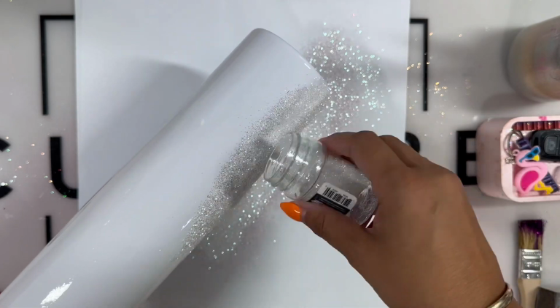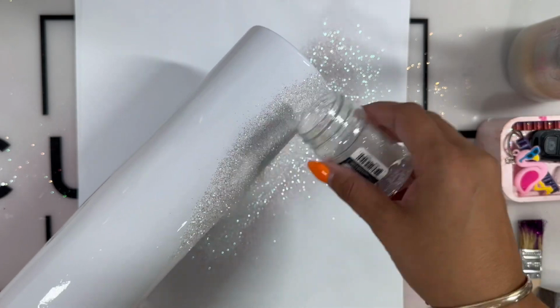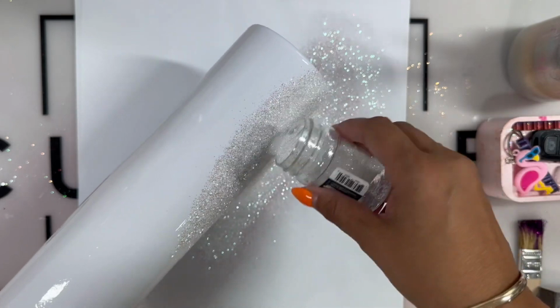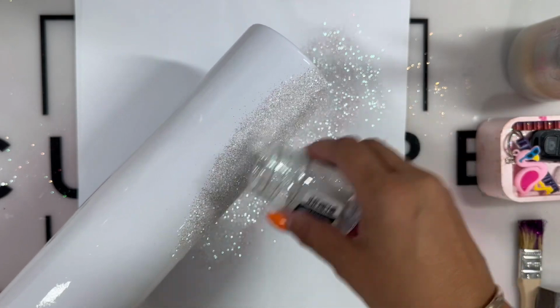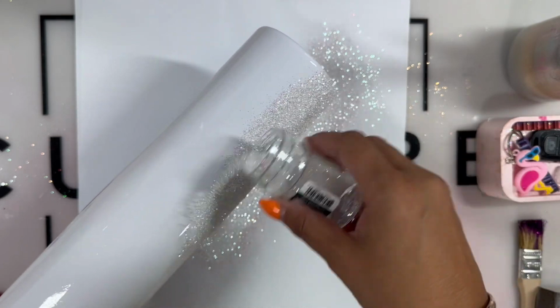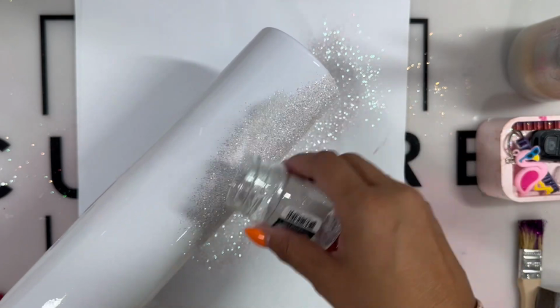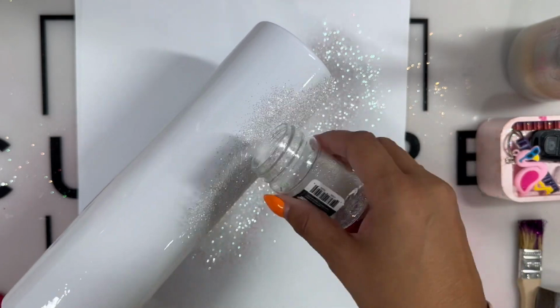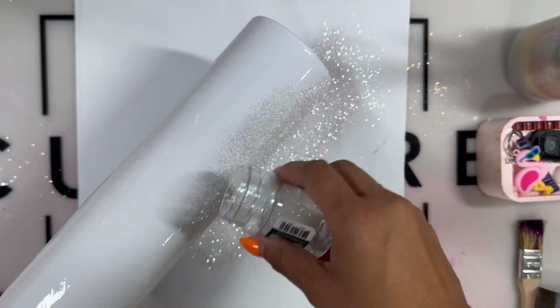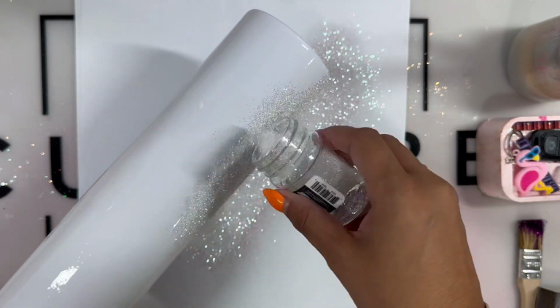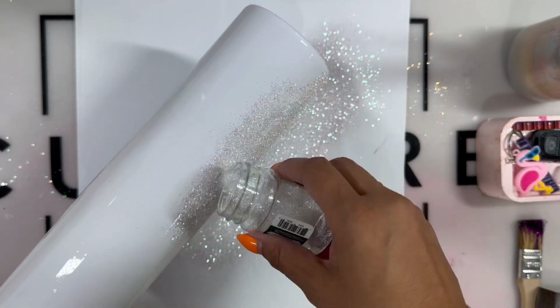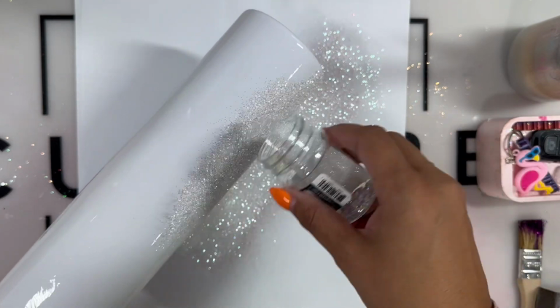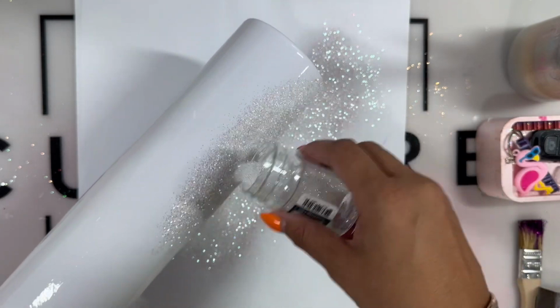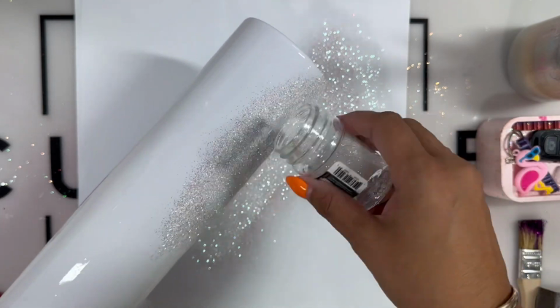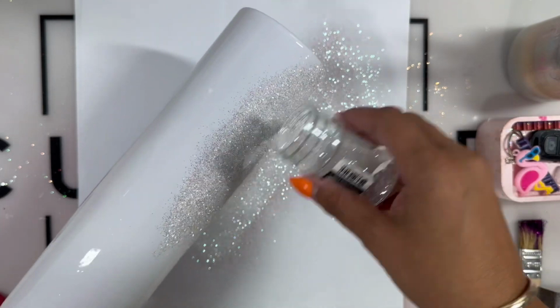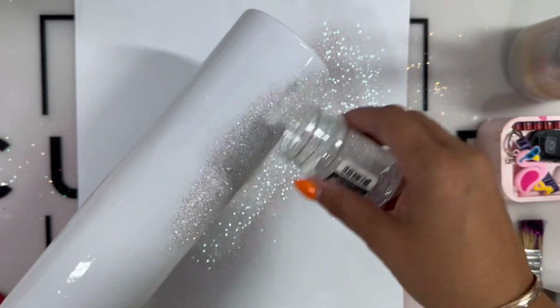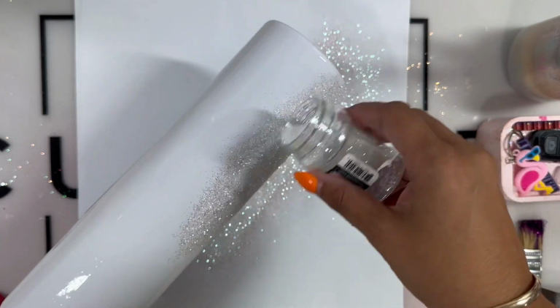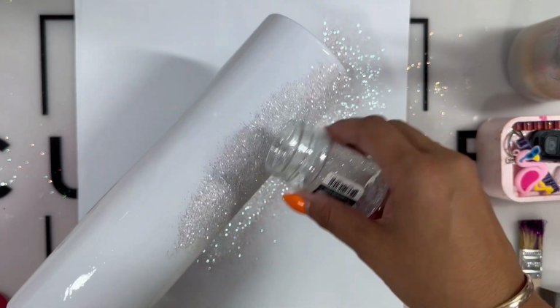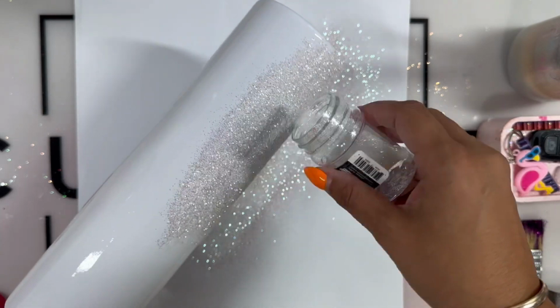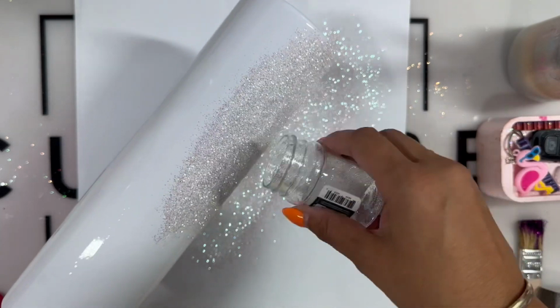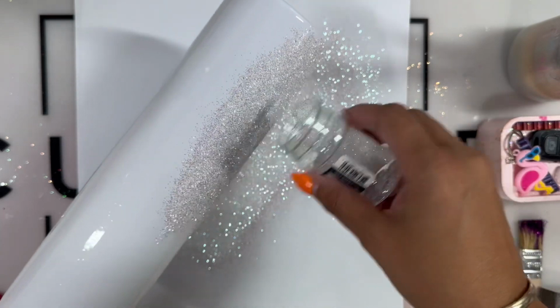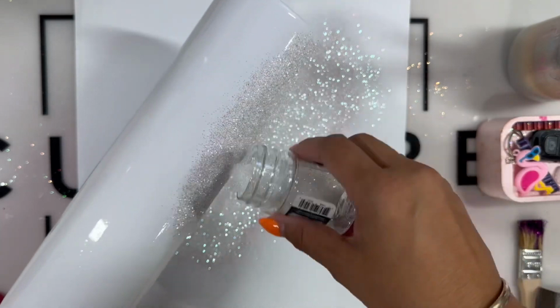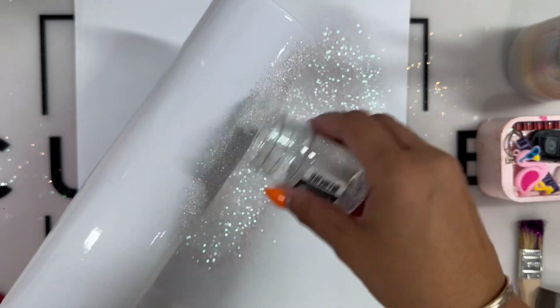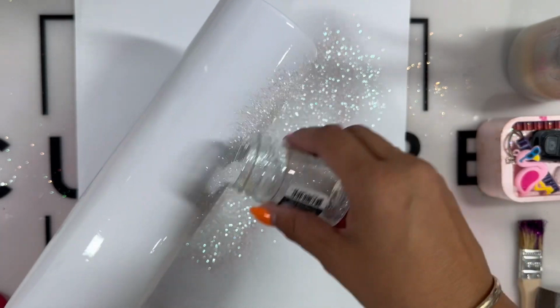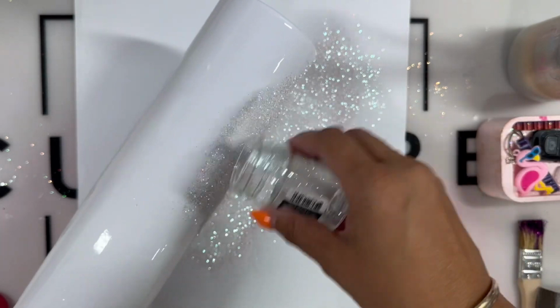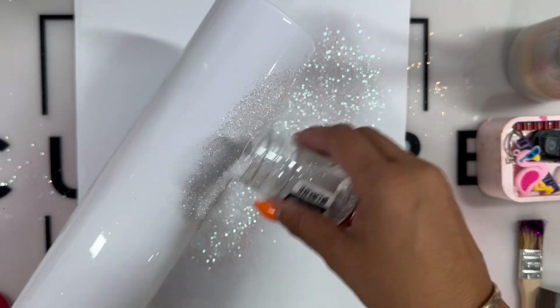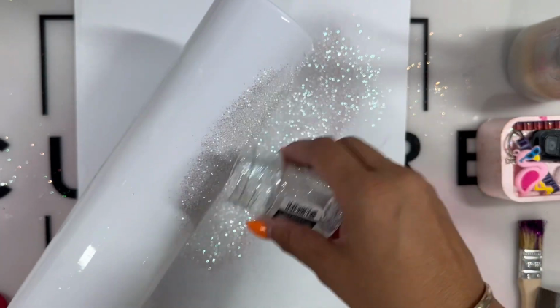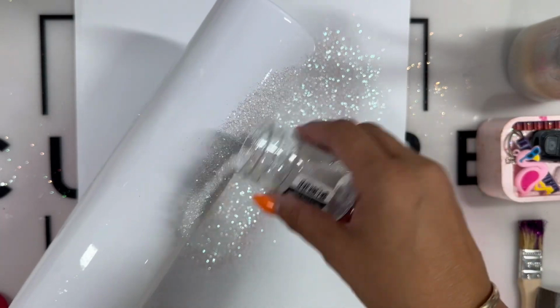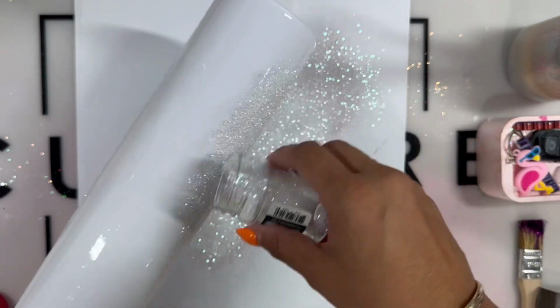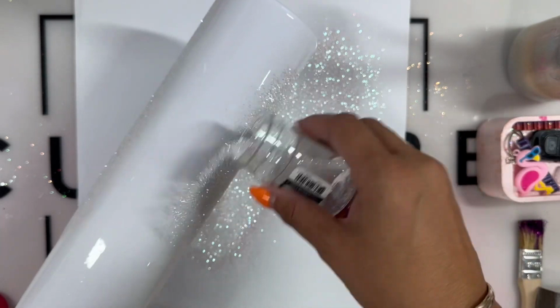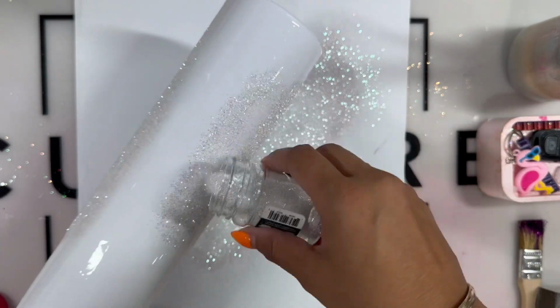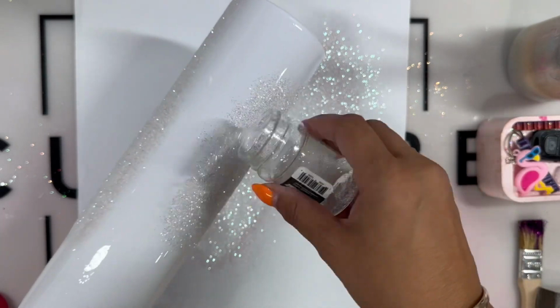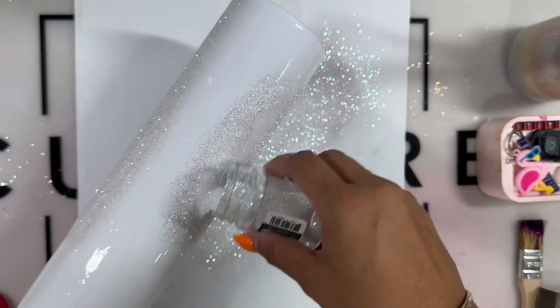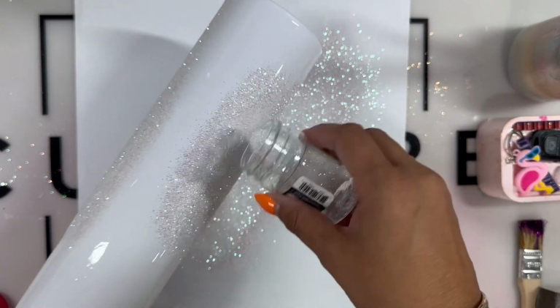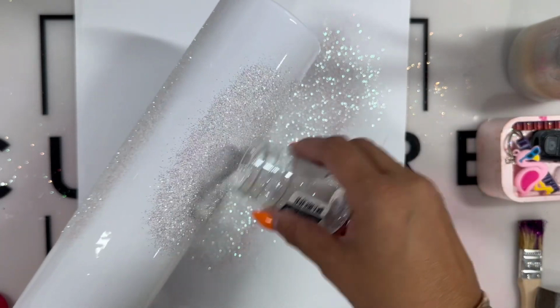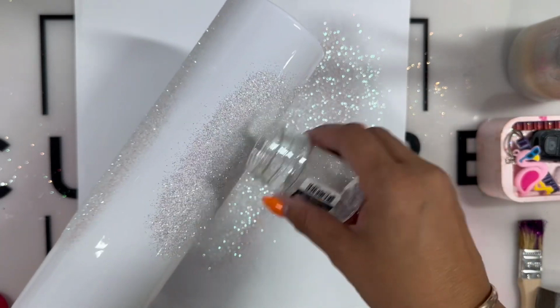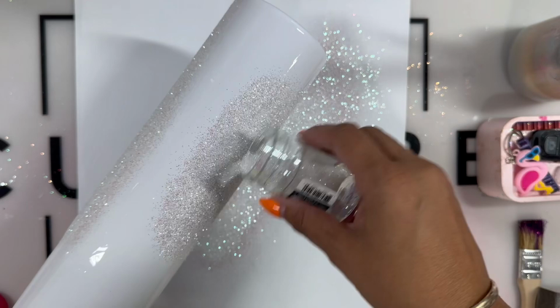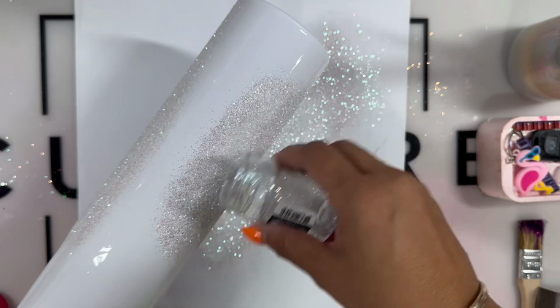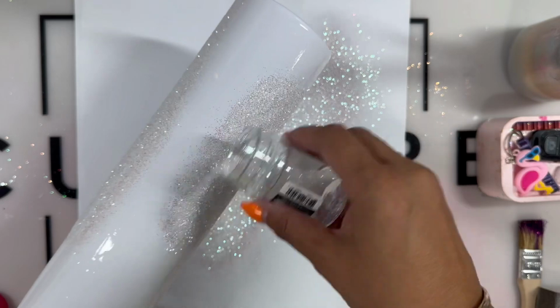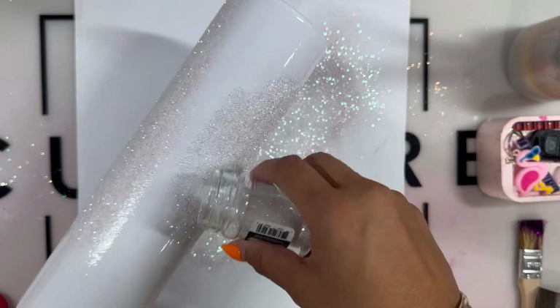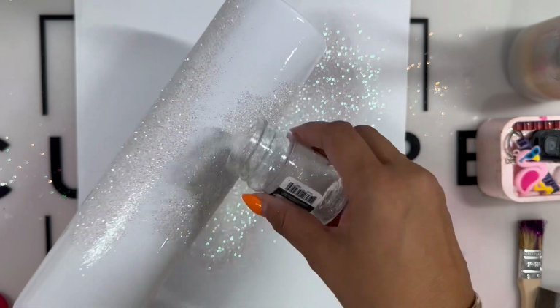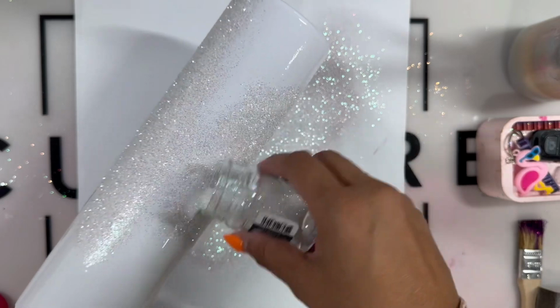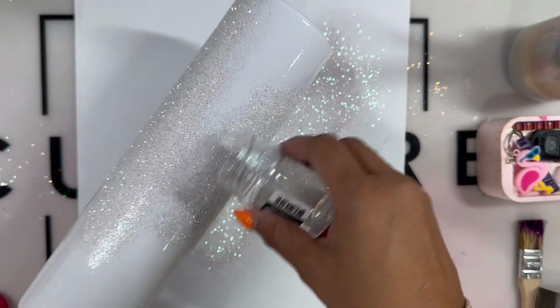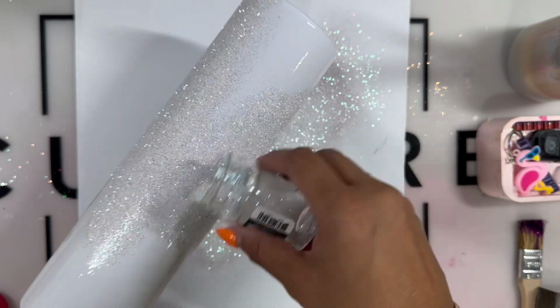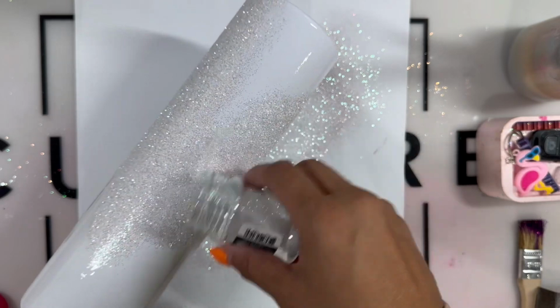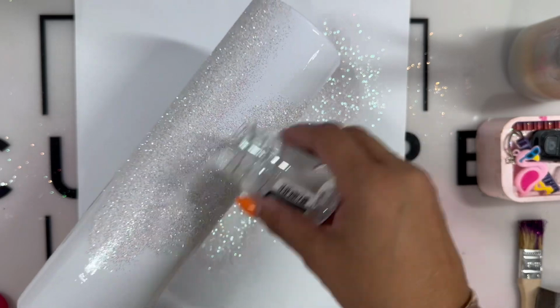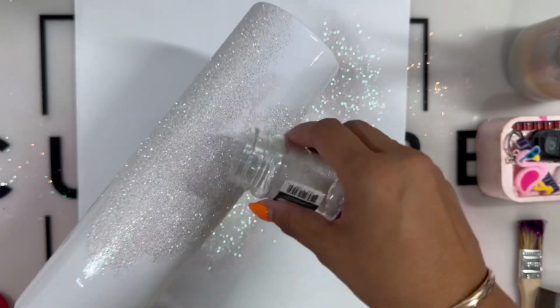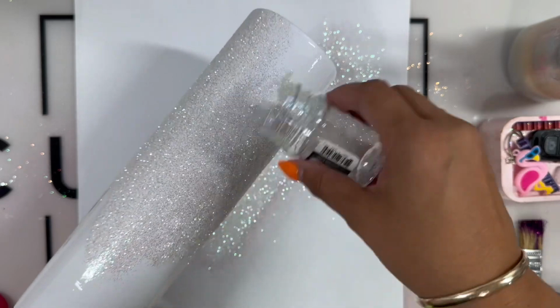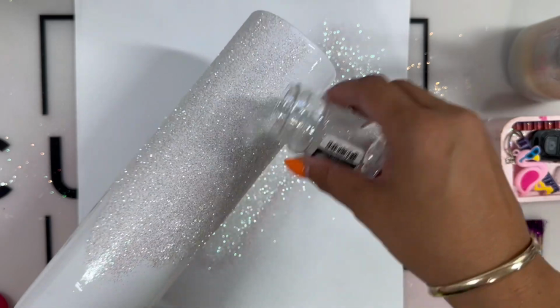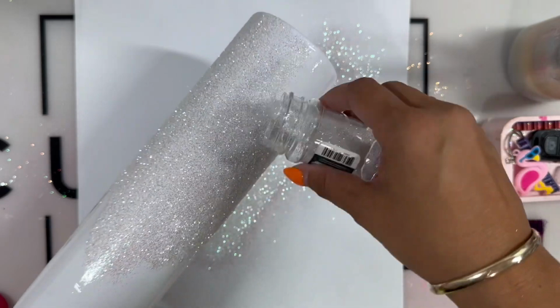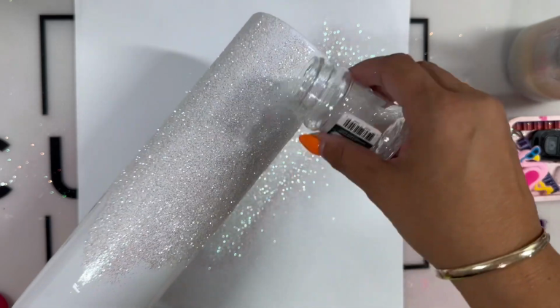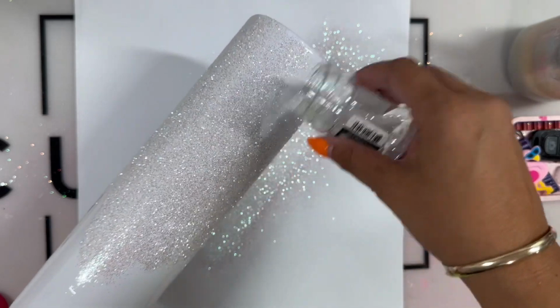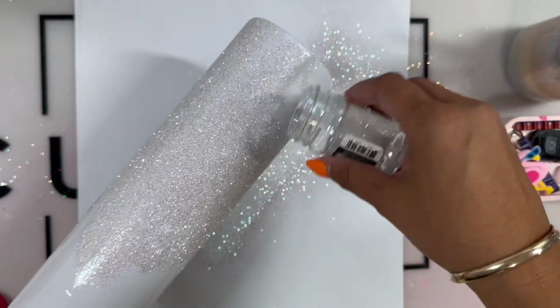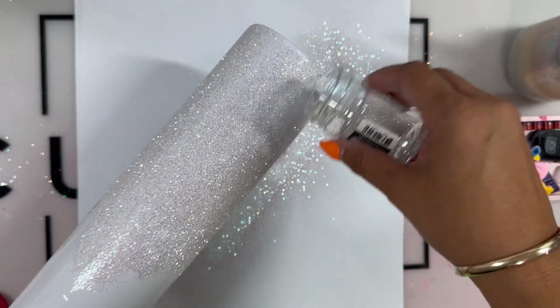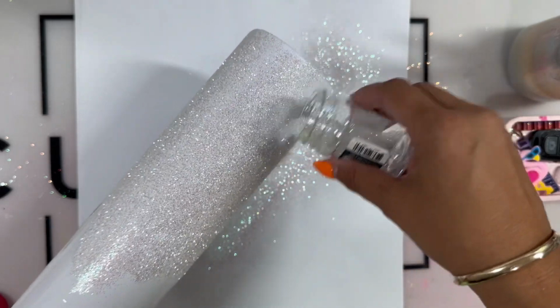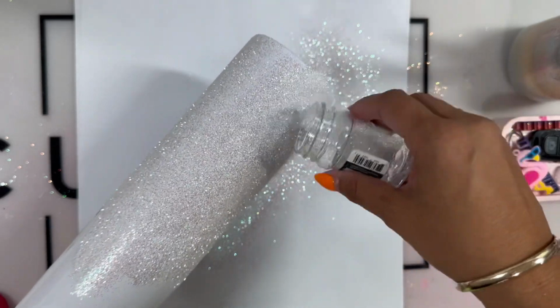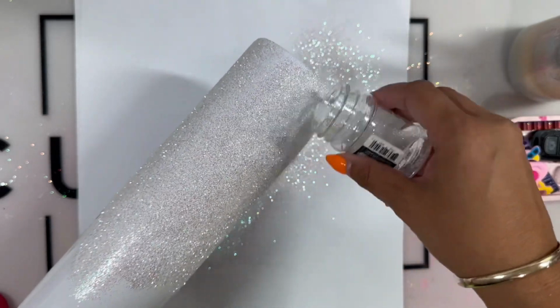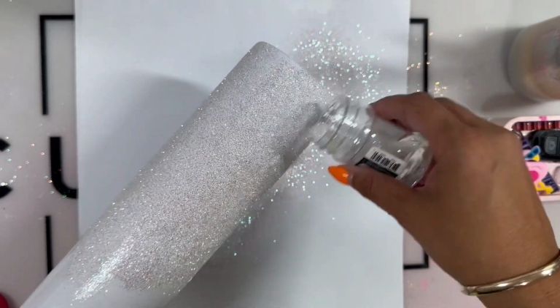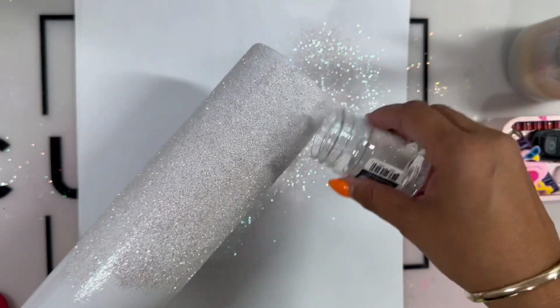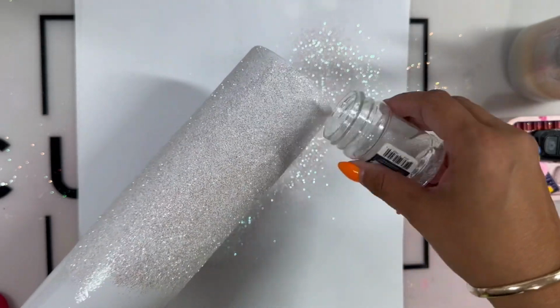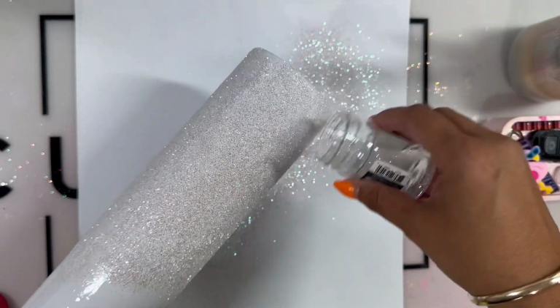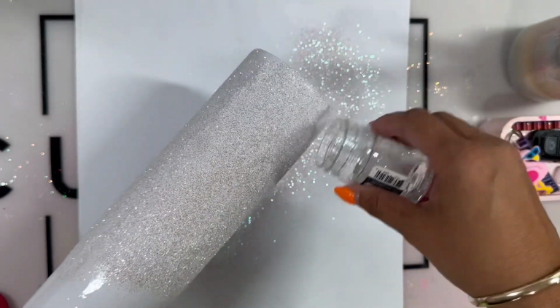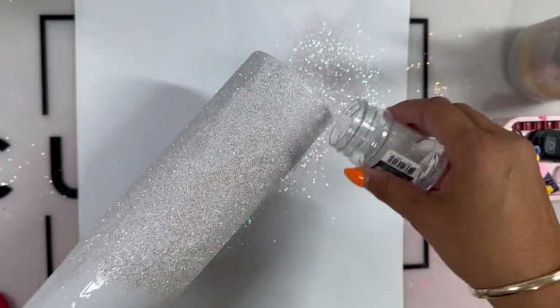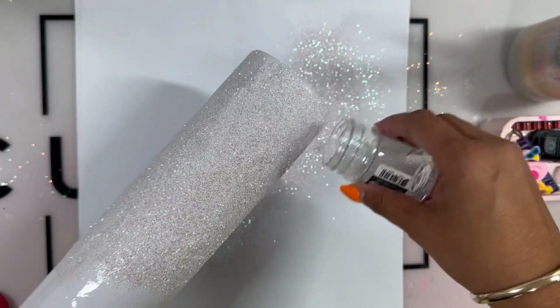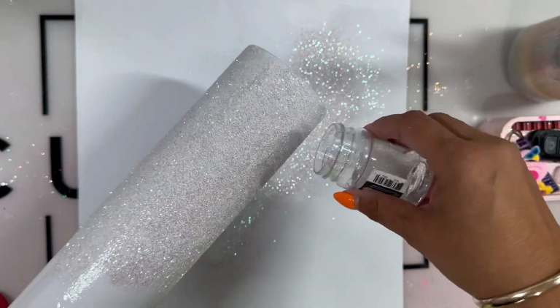I love doing this method for glitter adhesion — one, because it dries really quick, and two, because you get really good coverage.